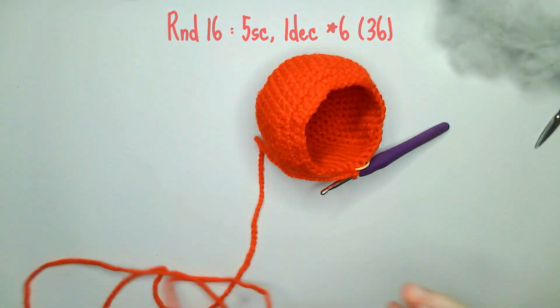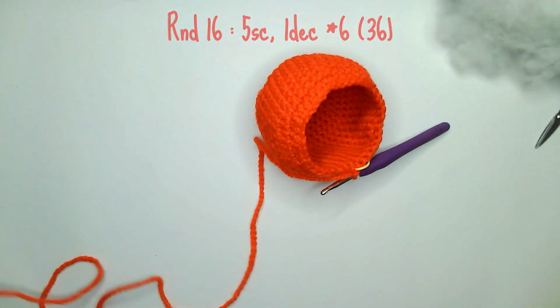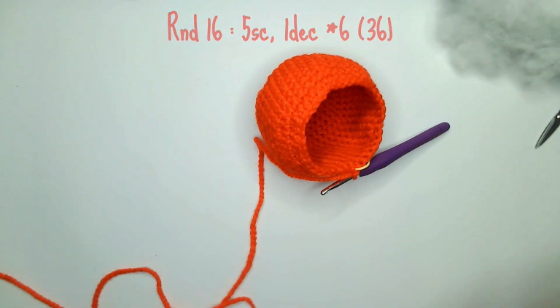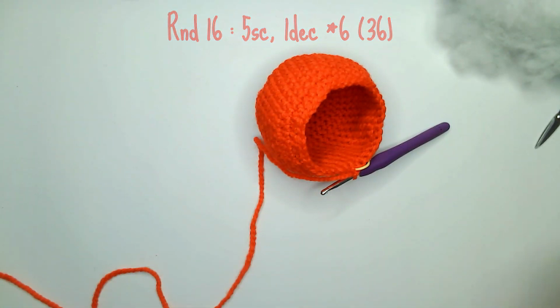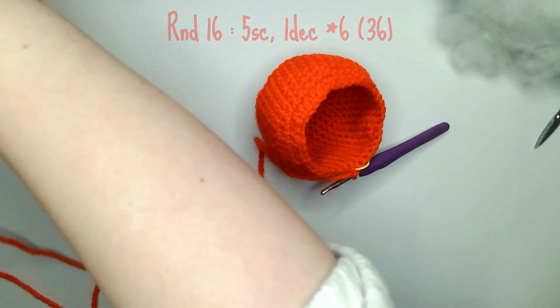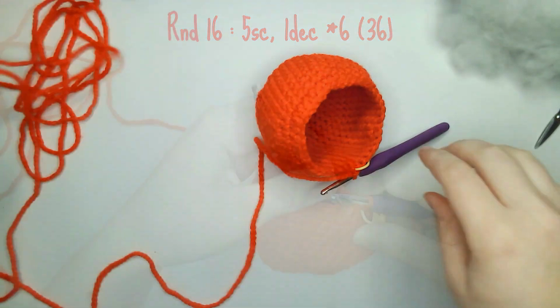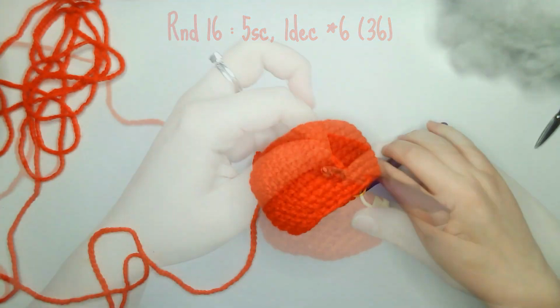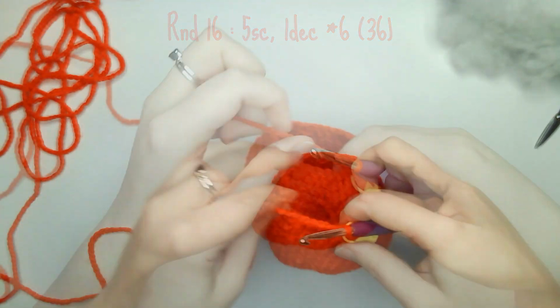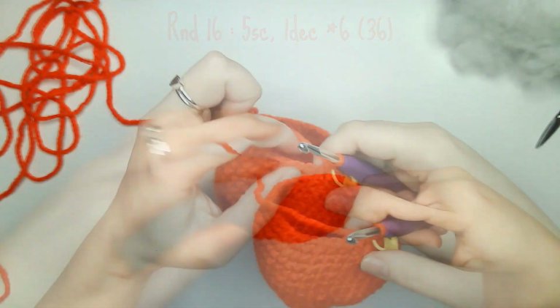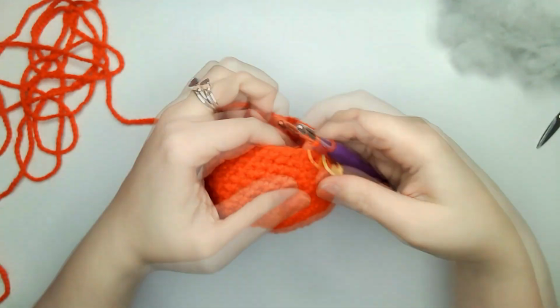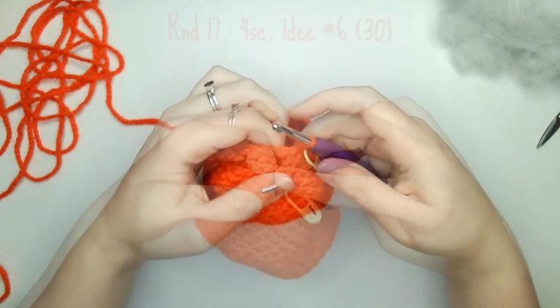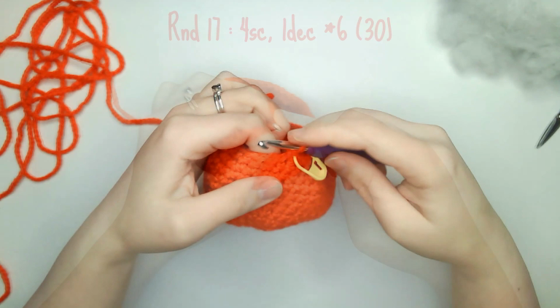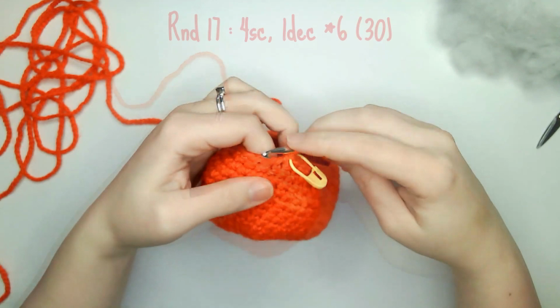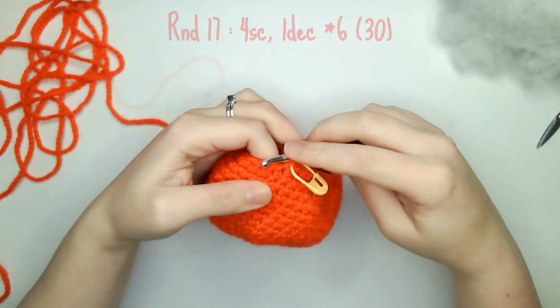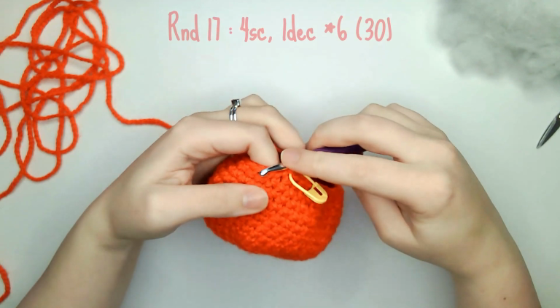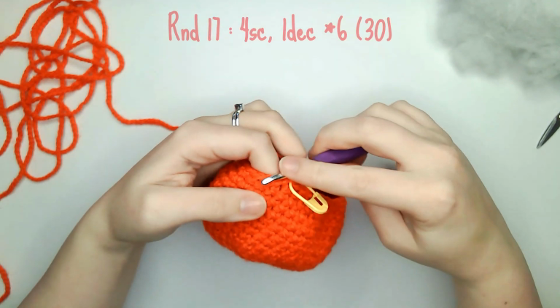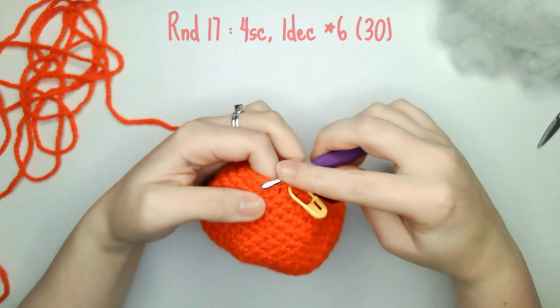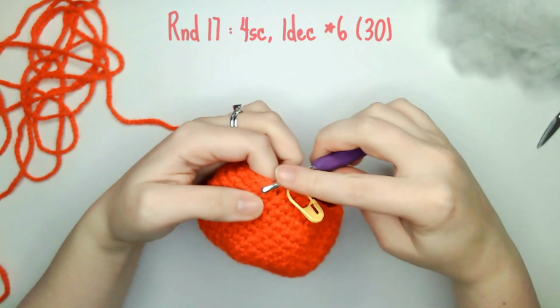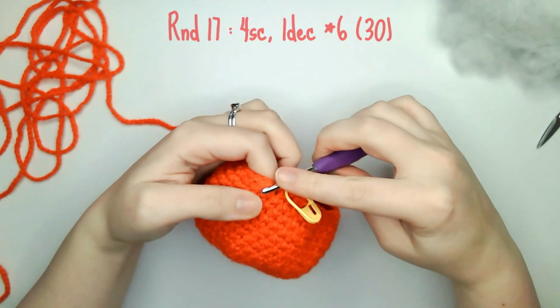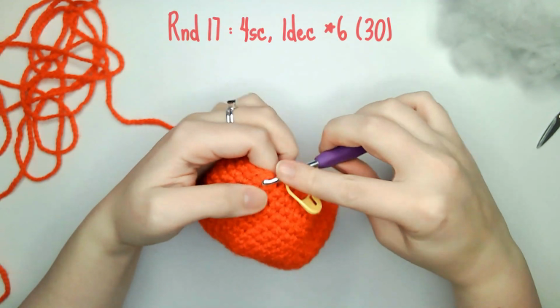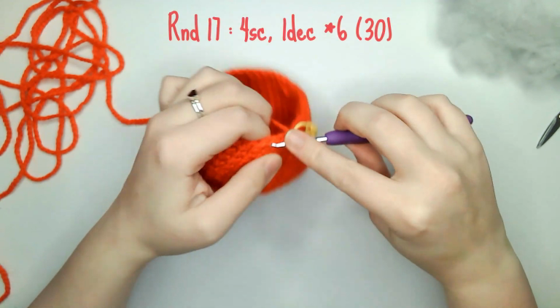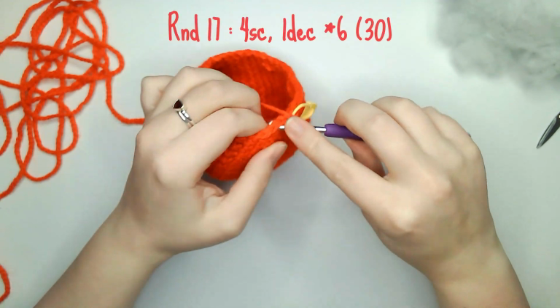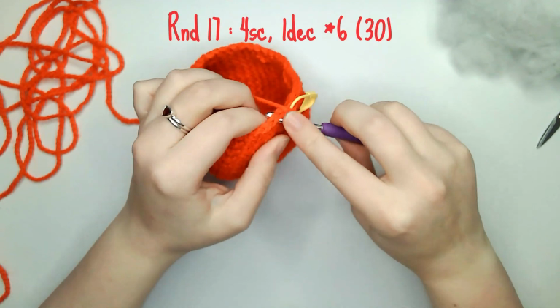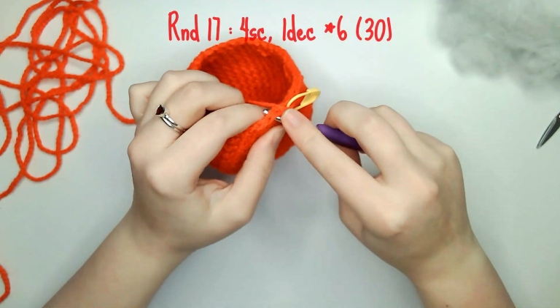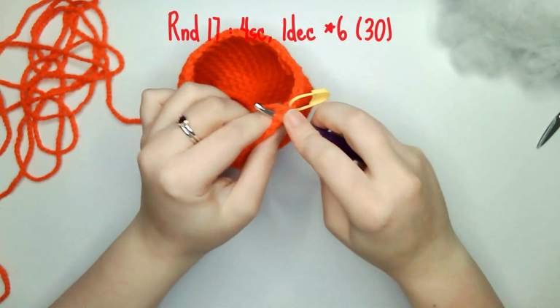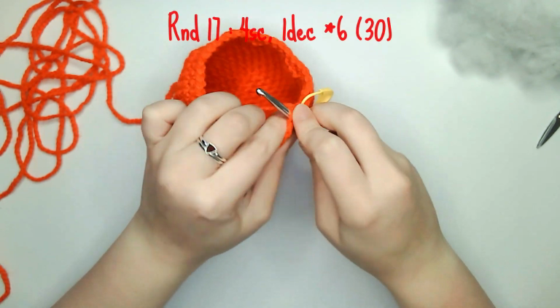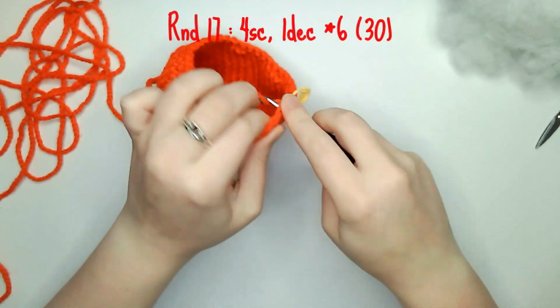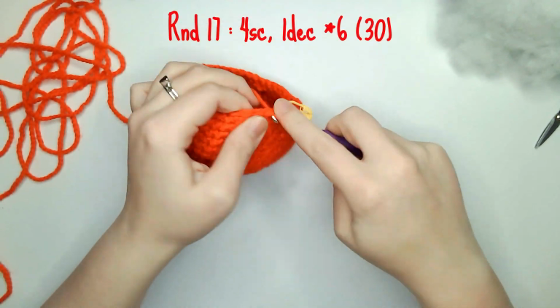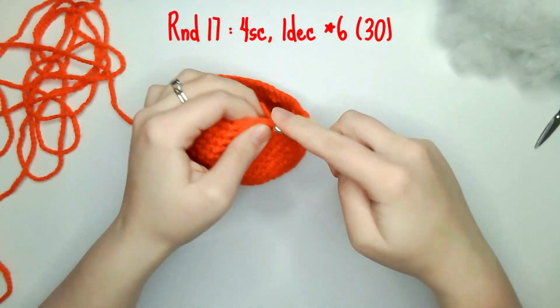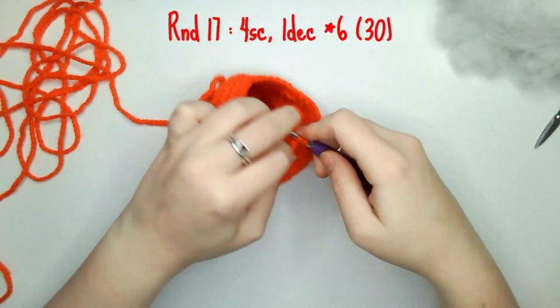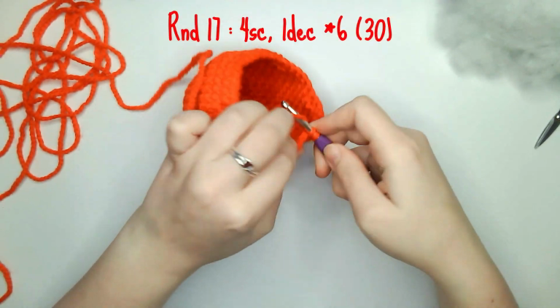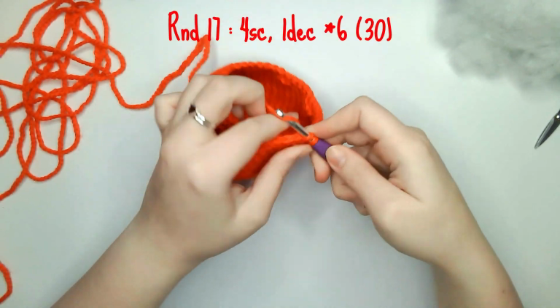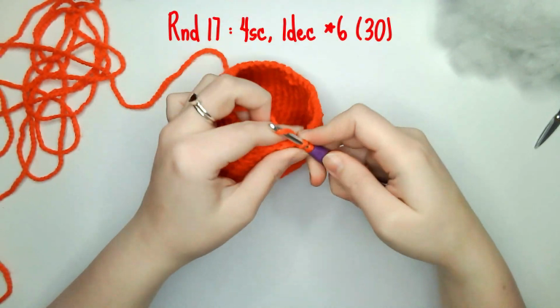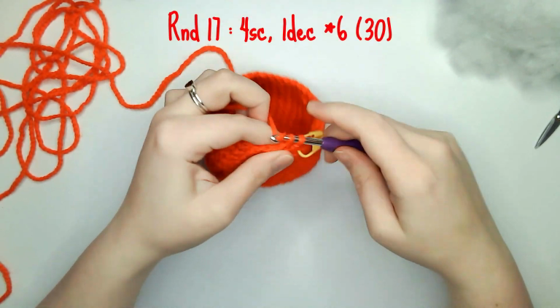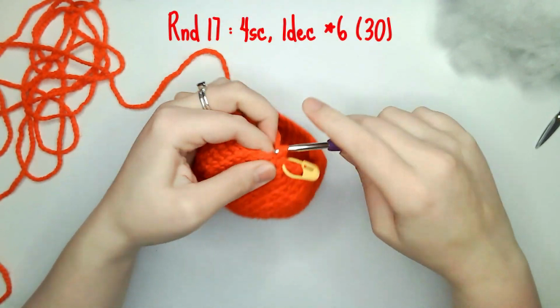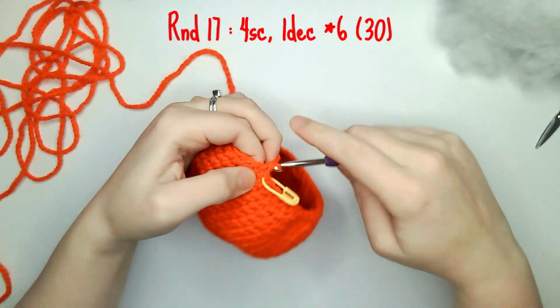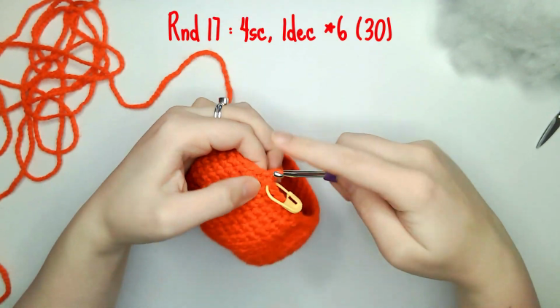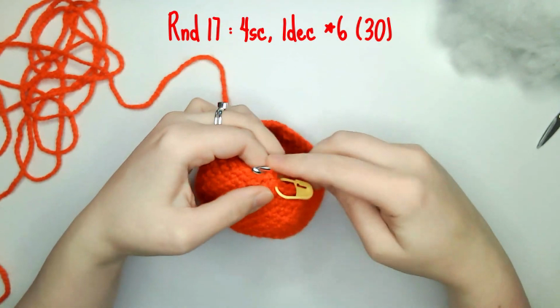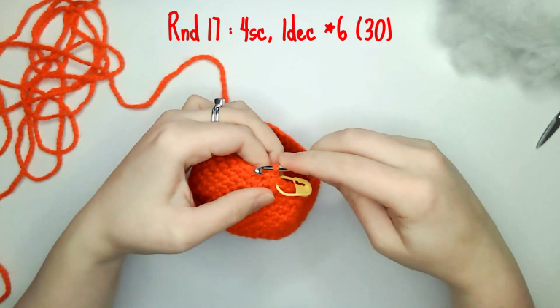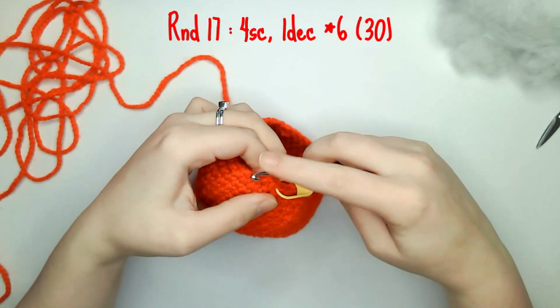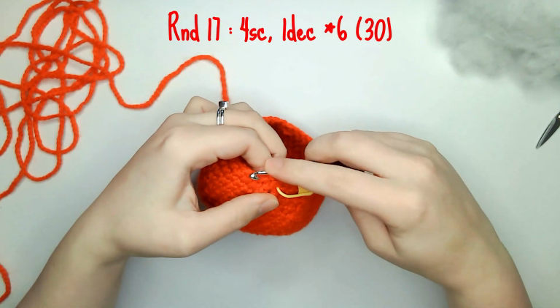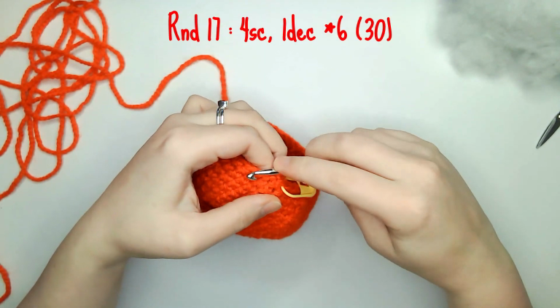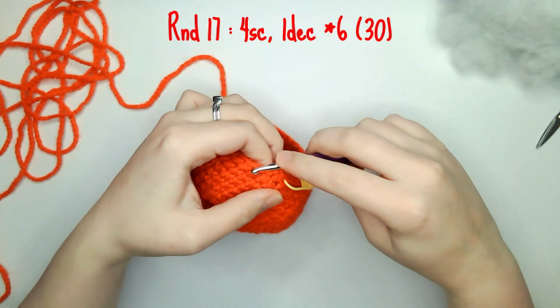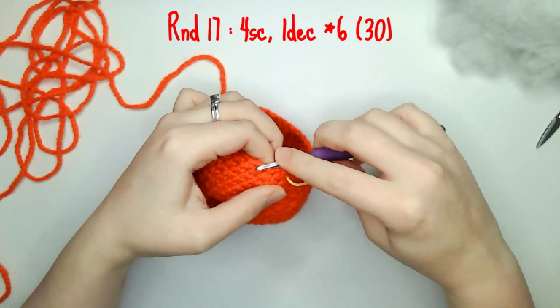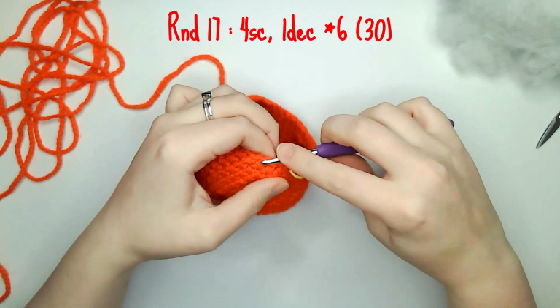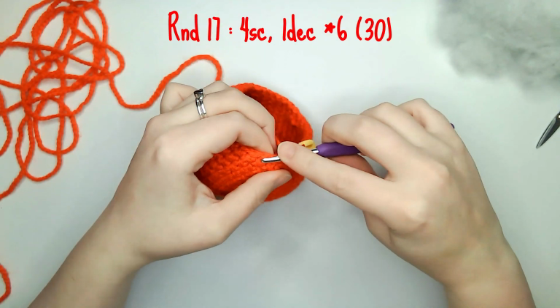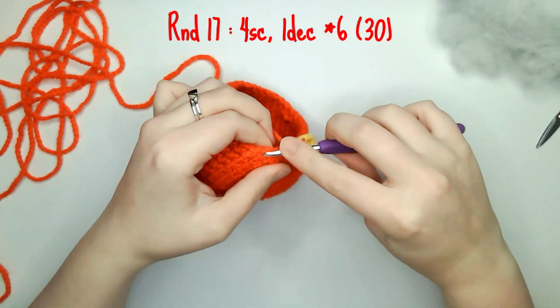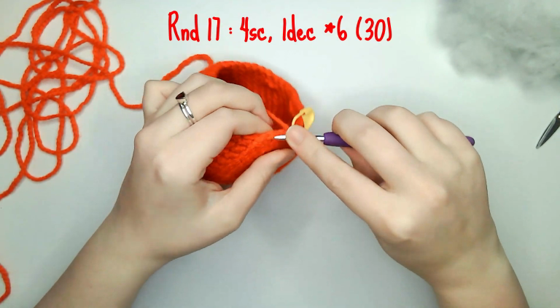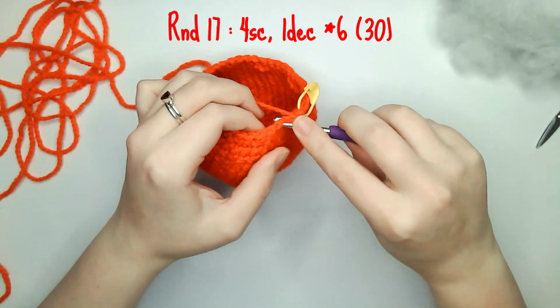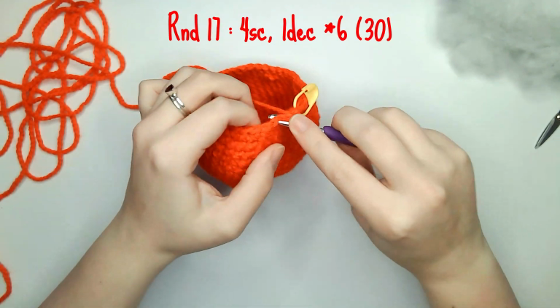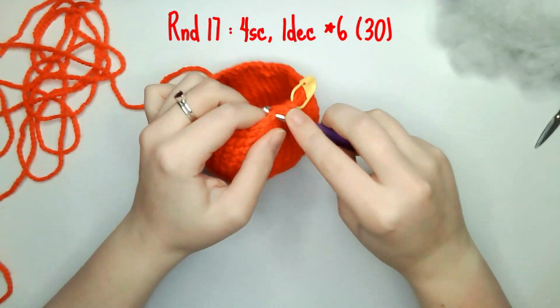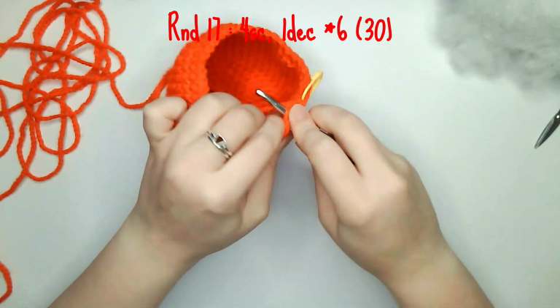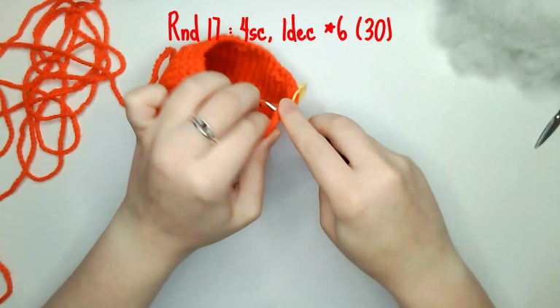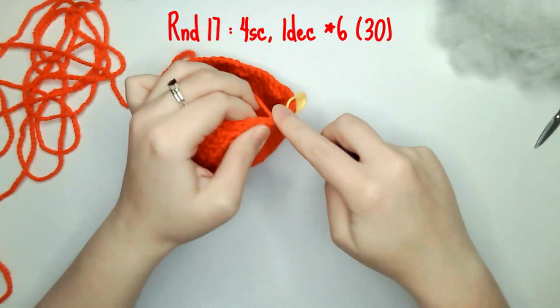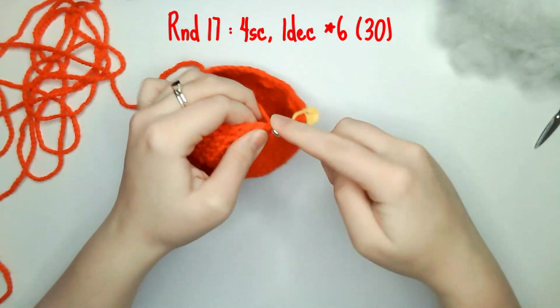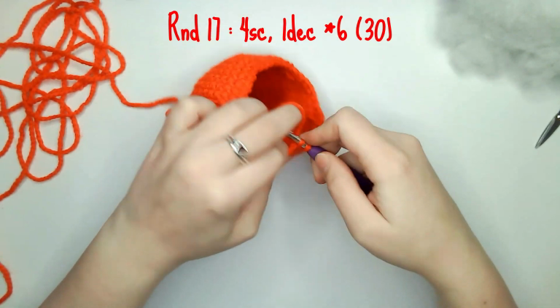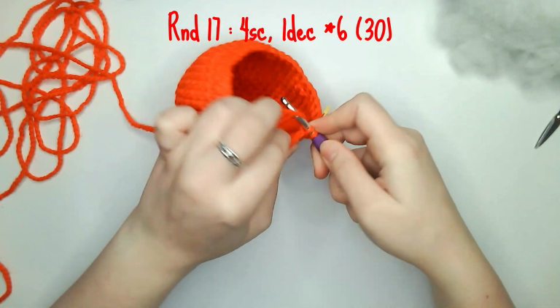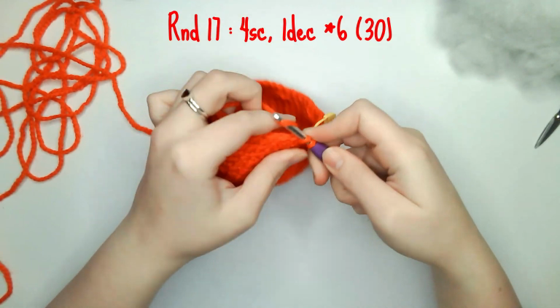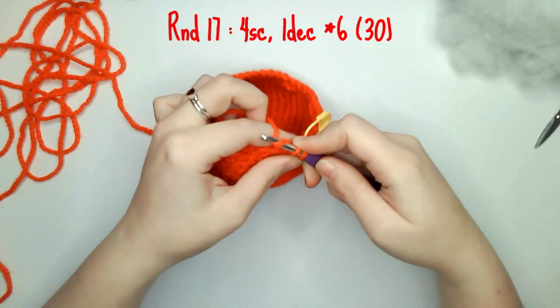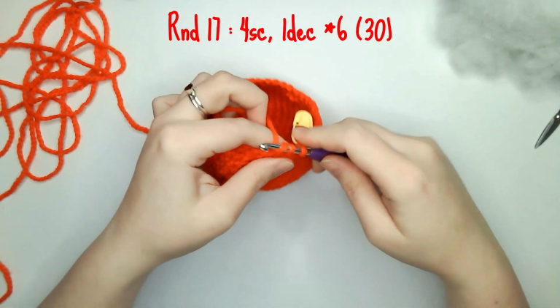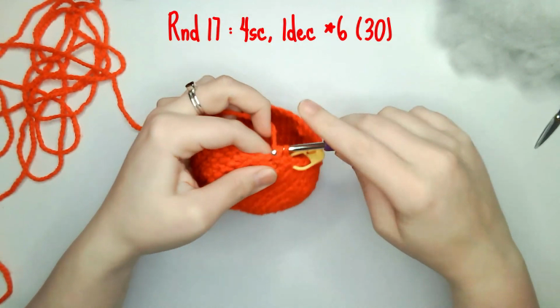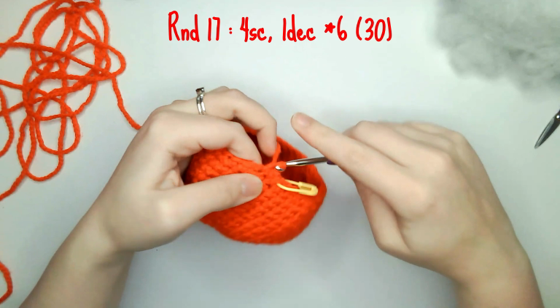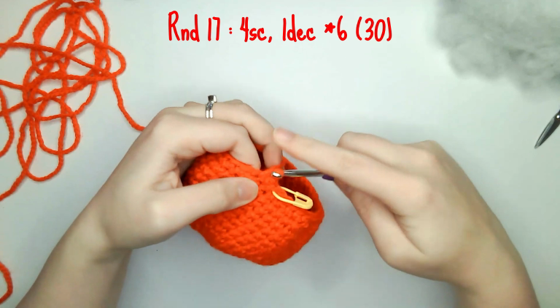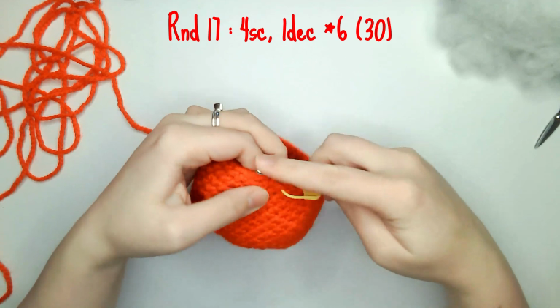For round 17 you need to do four single crochets and one decrease six times leaving you with 30 single crochets.